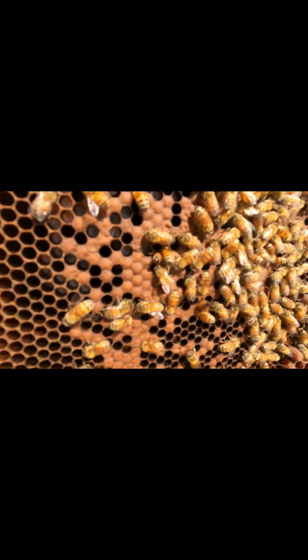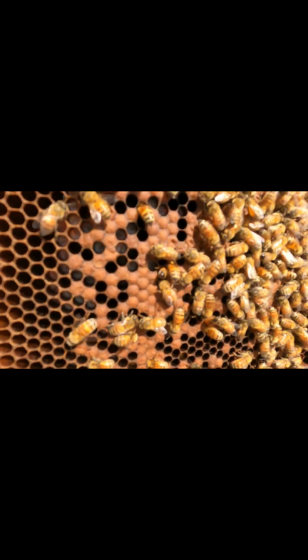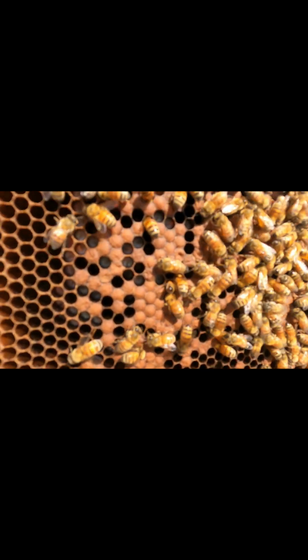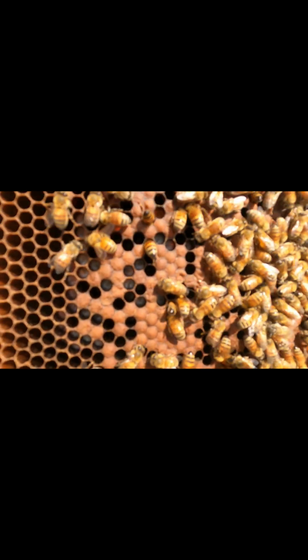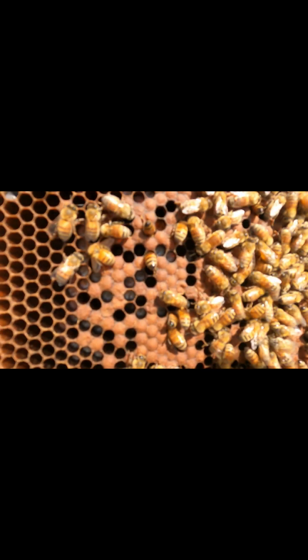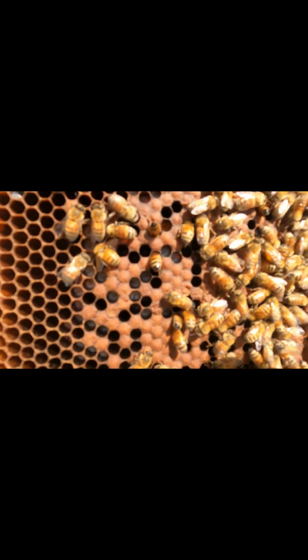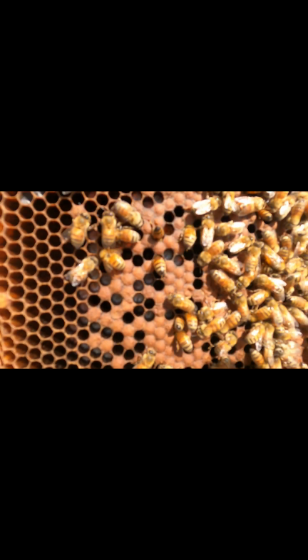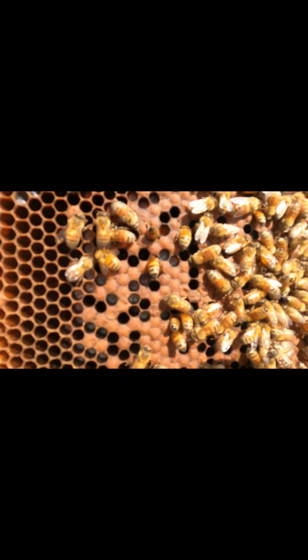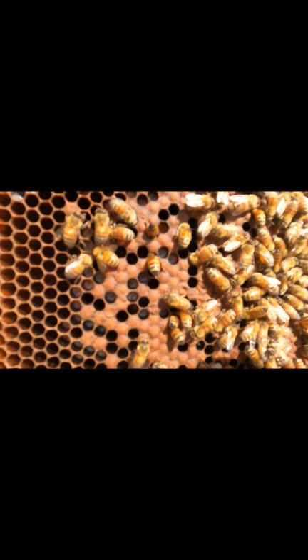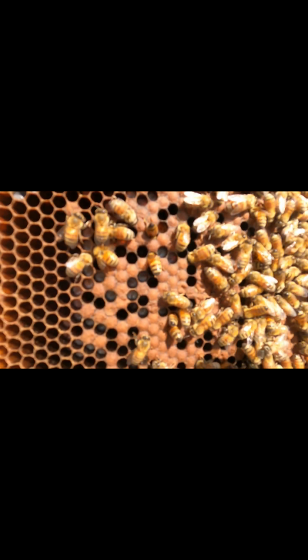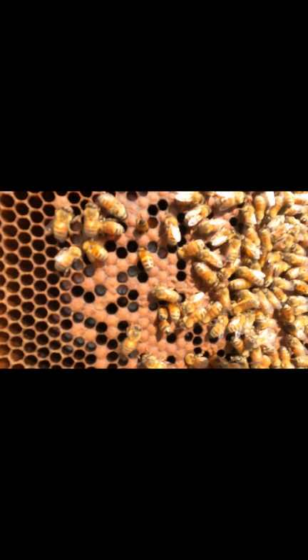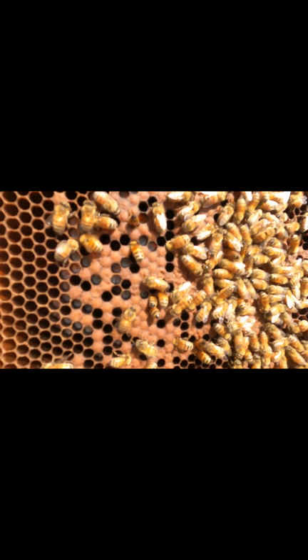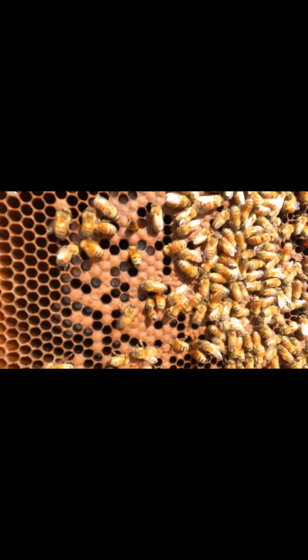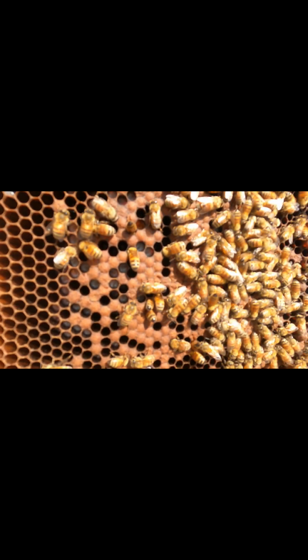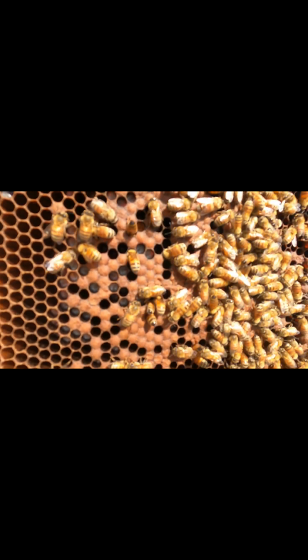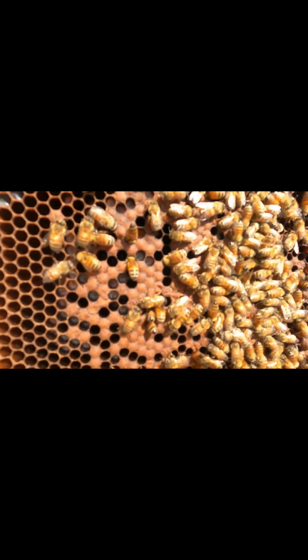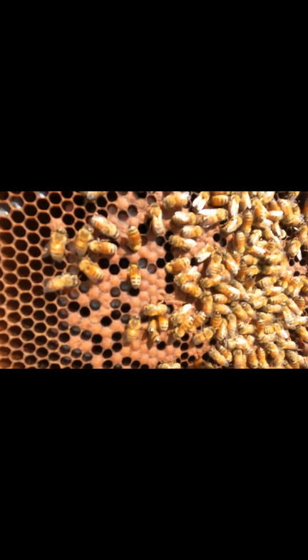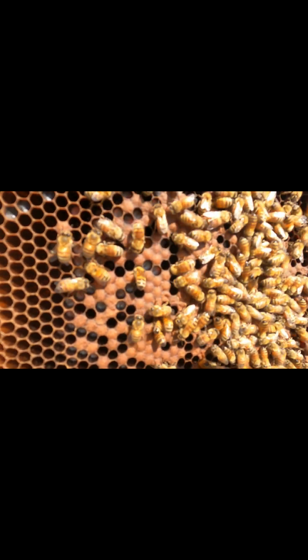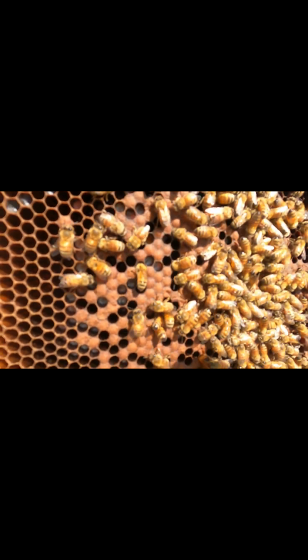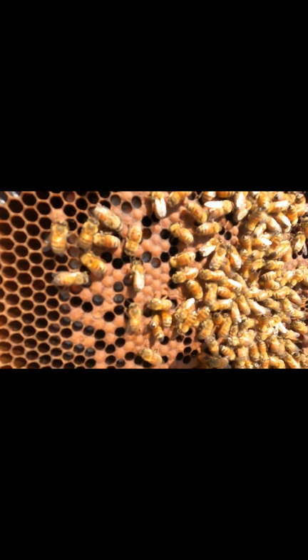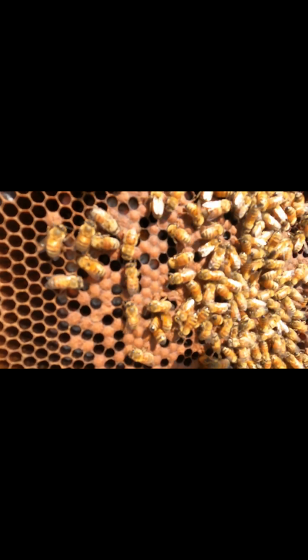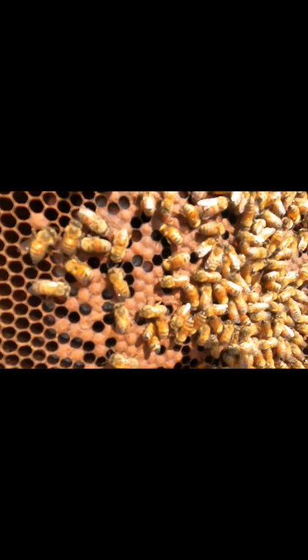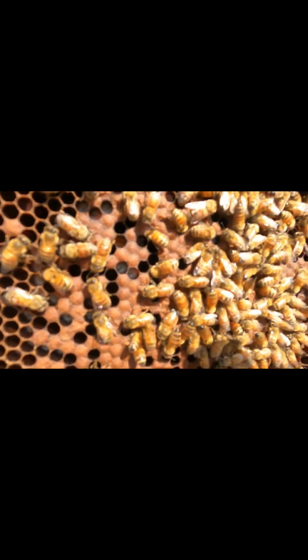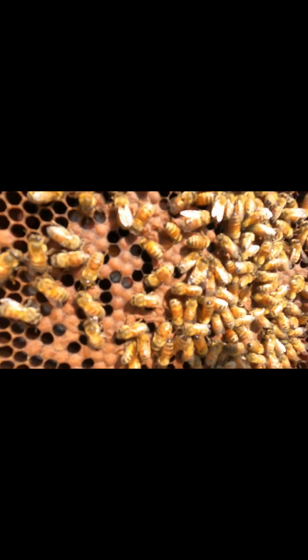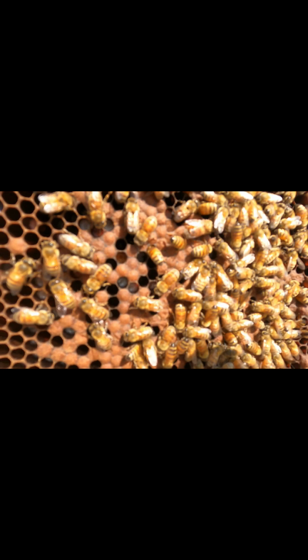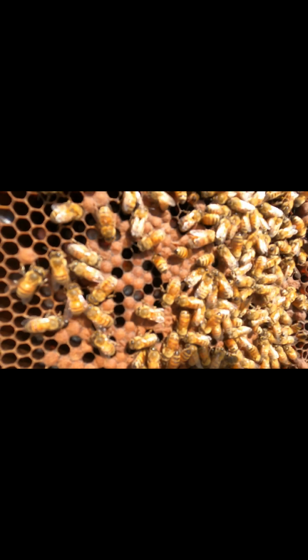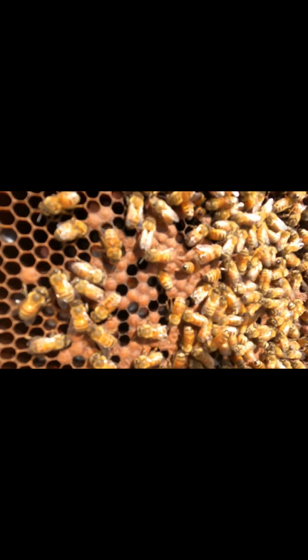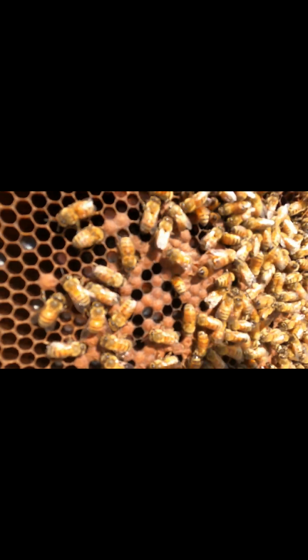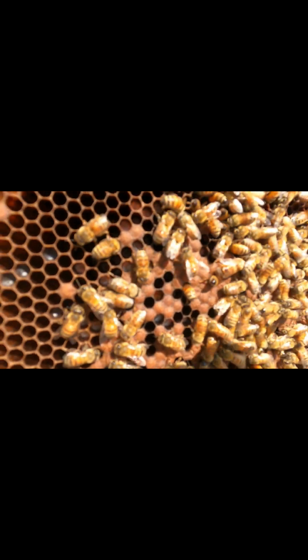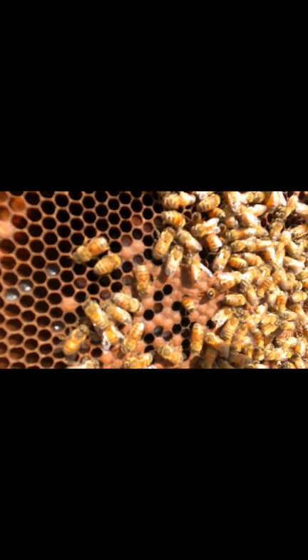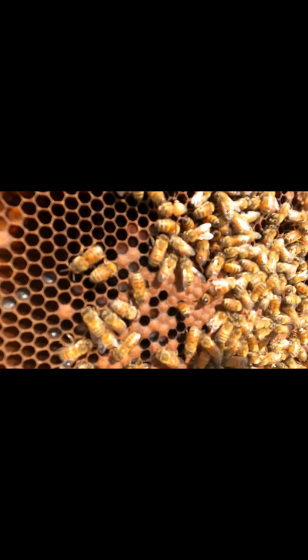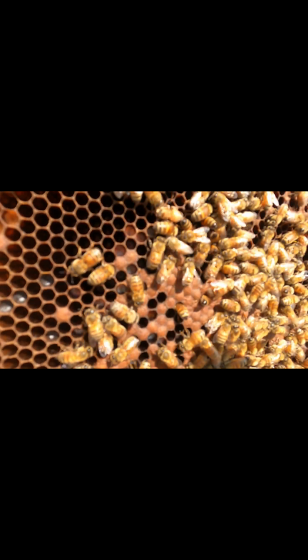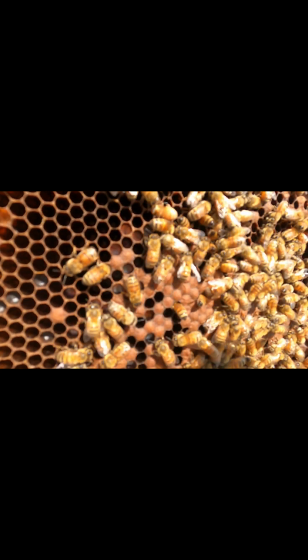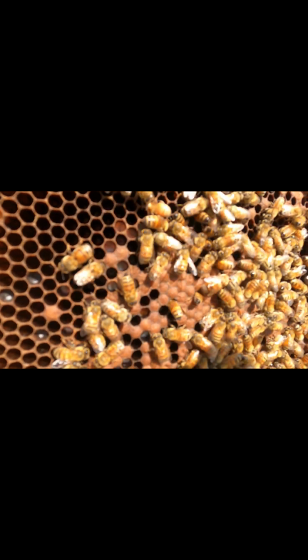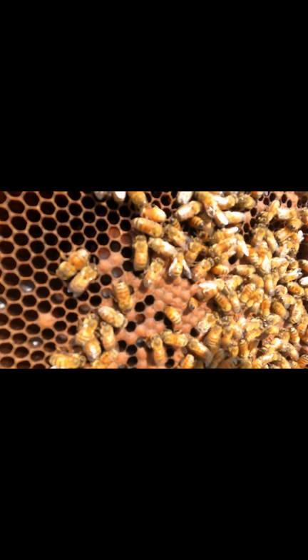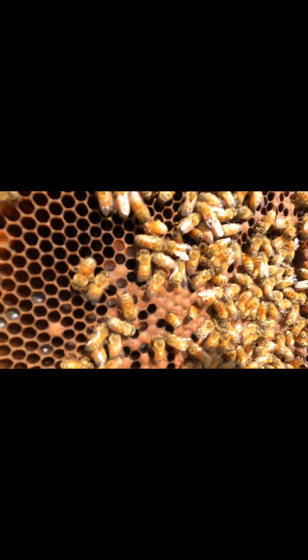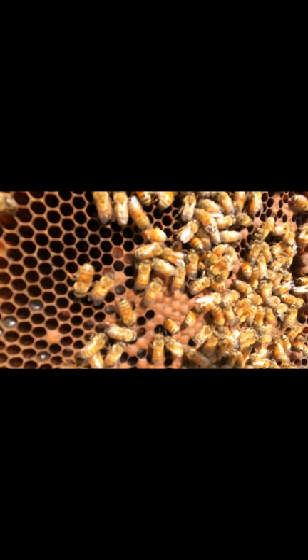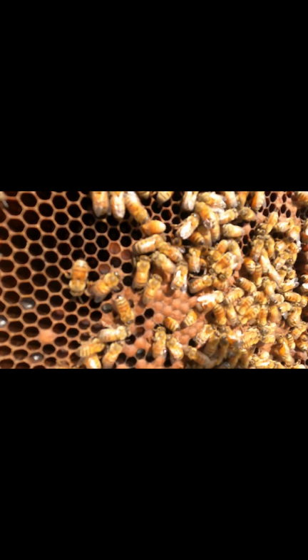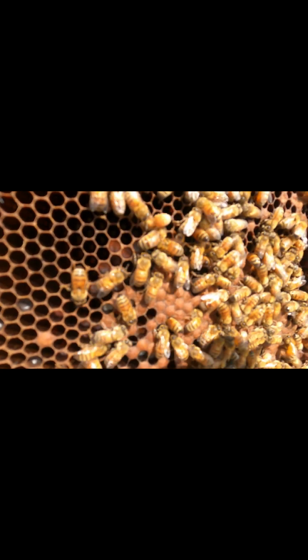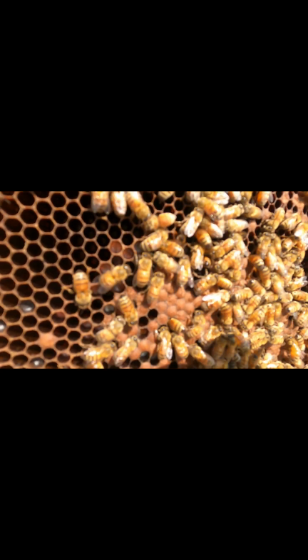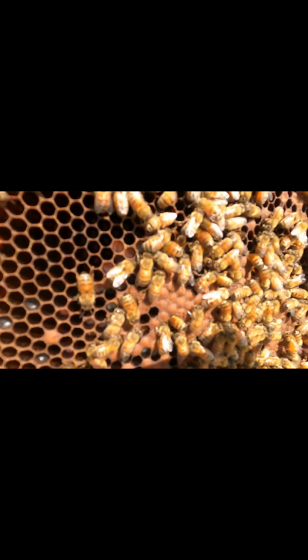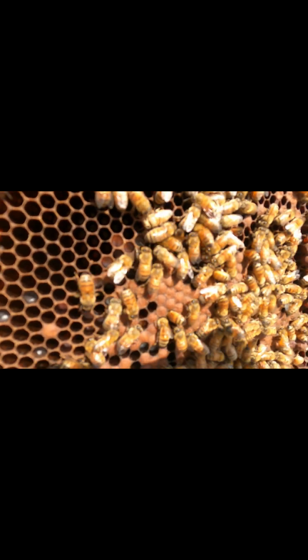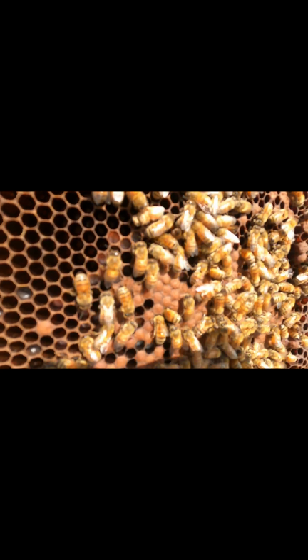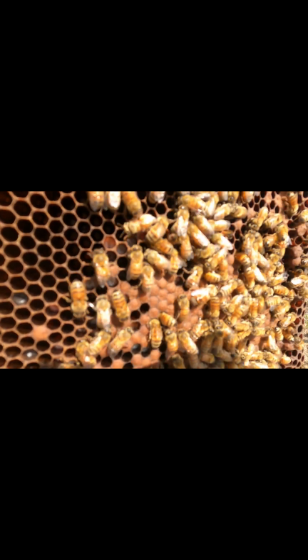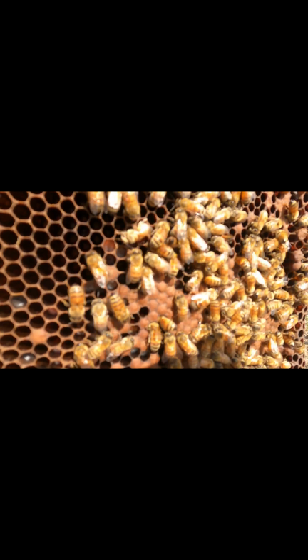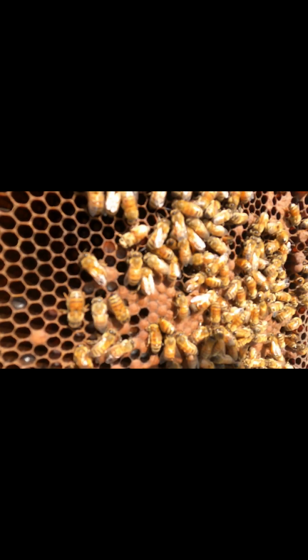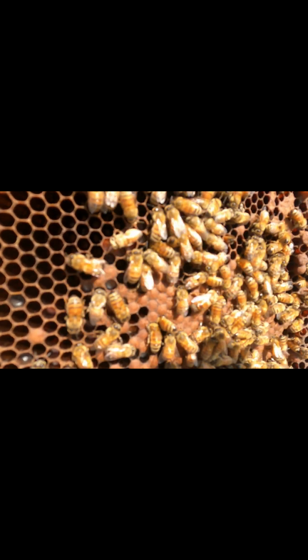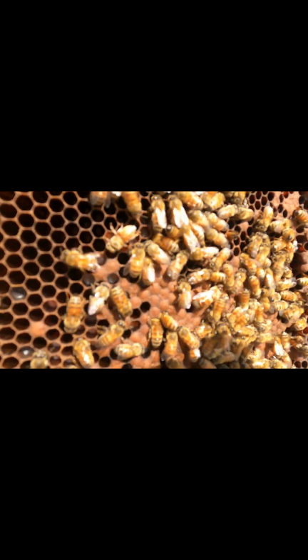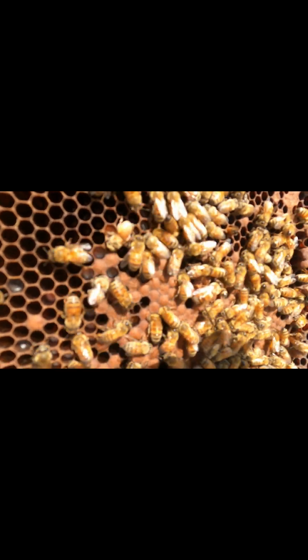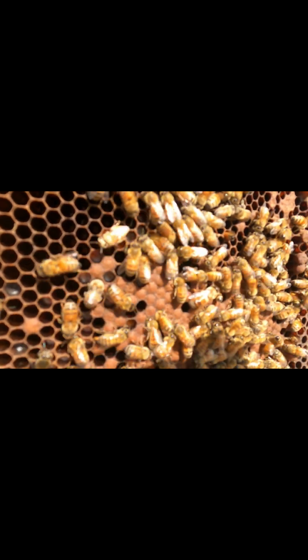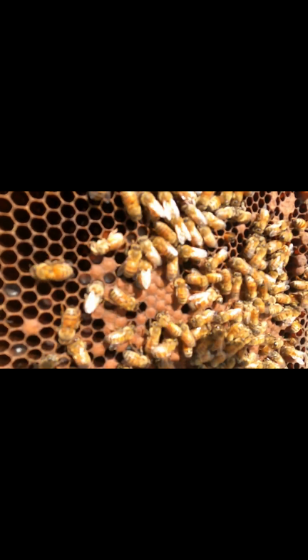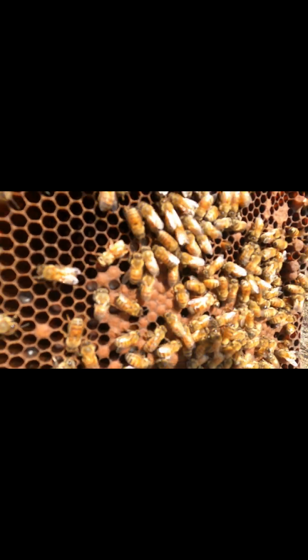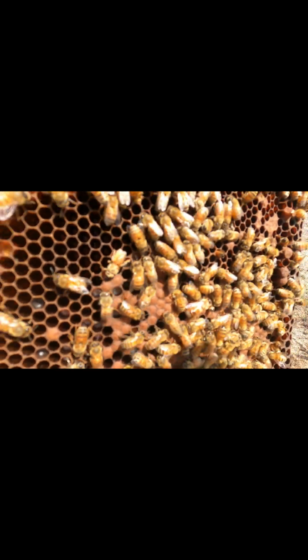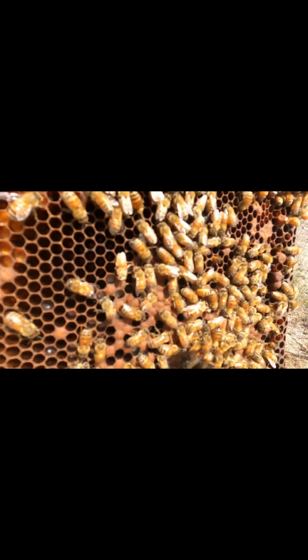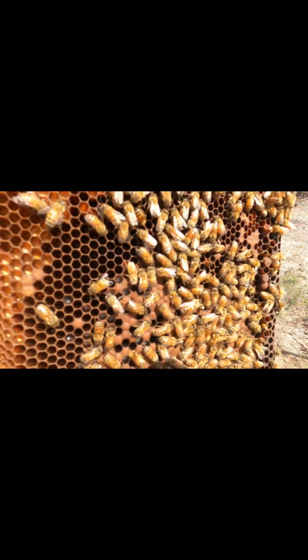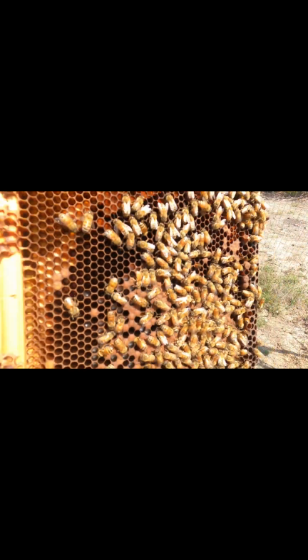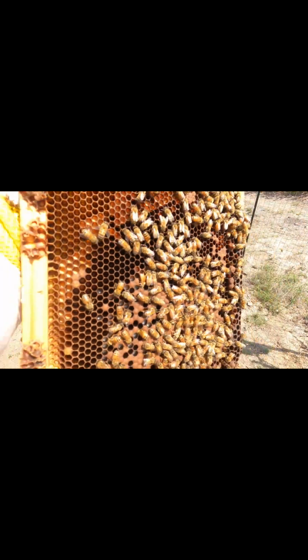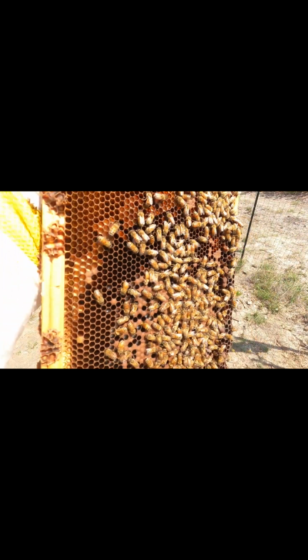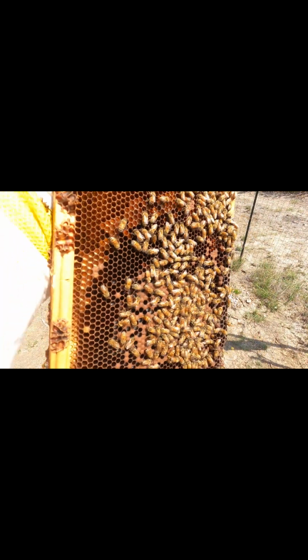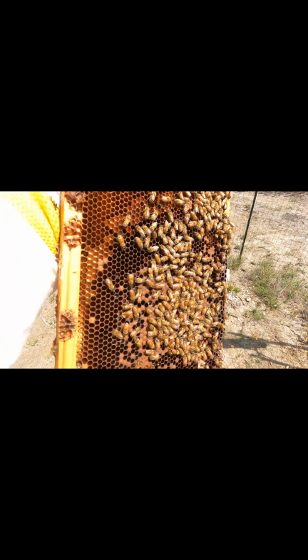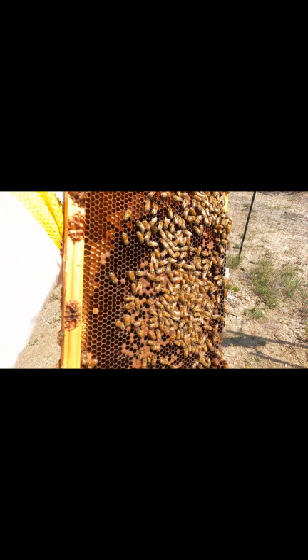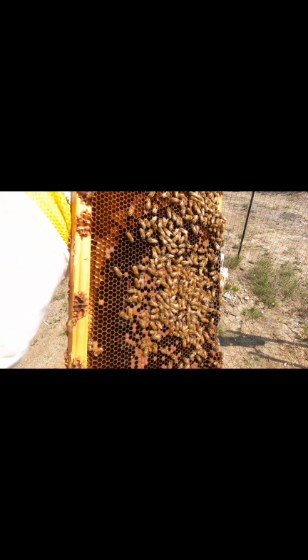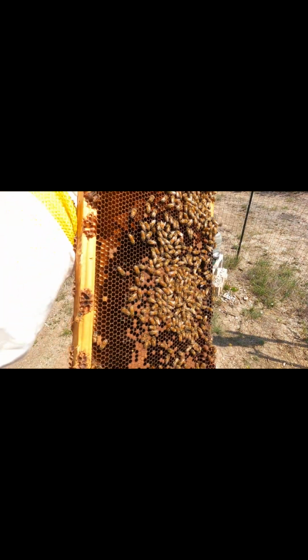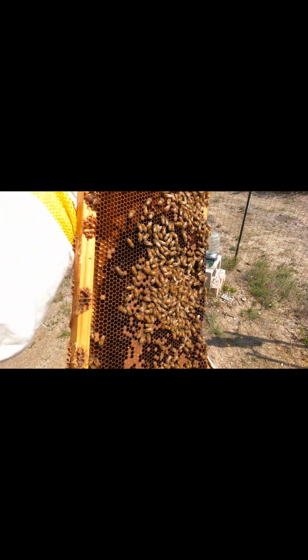So once again, capped brood, I see uncapped brood, I see honey. Not bad.